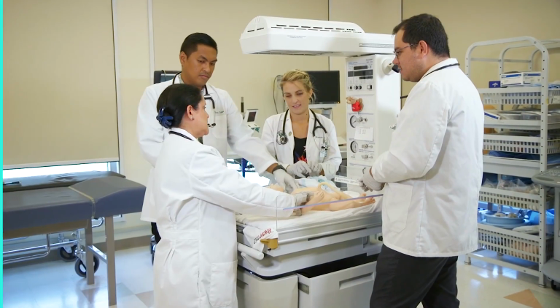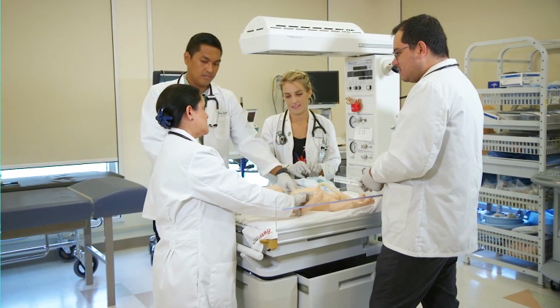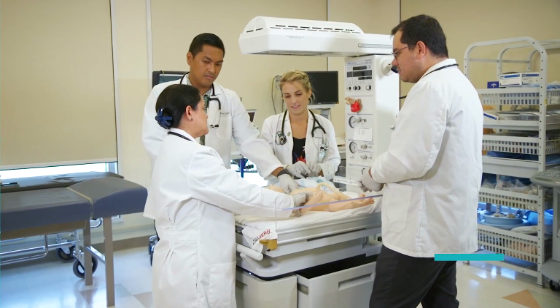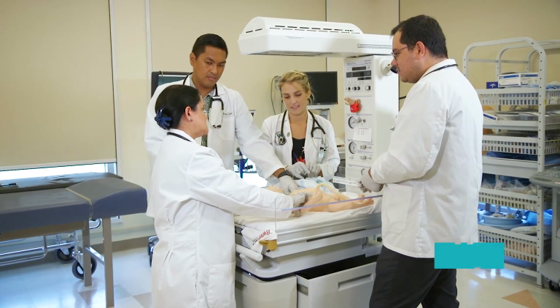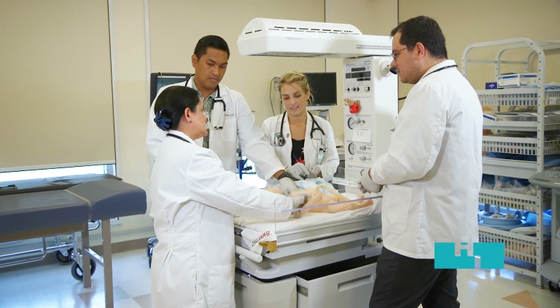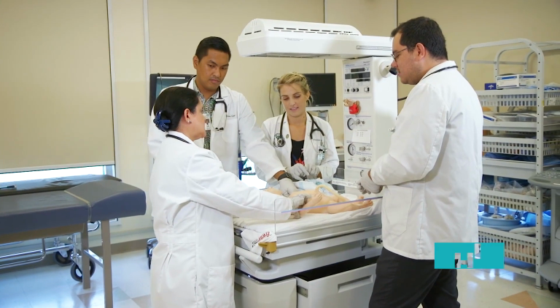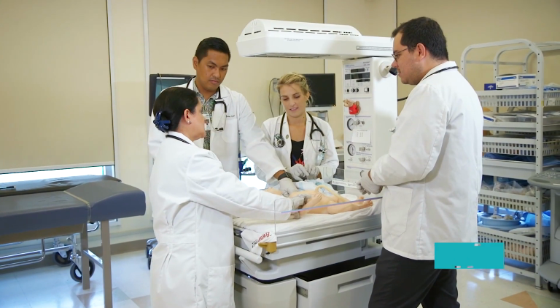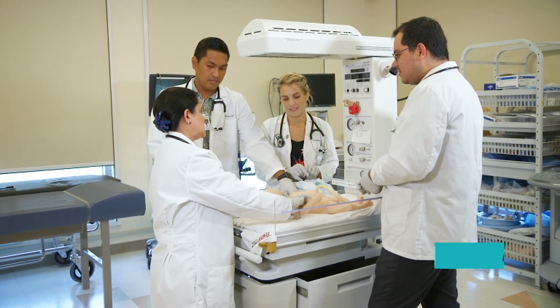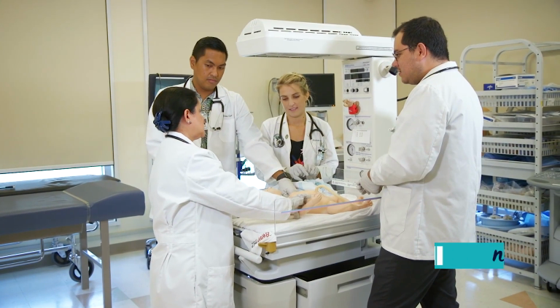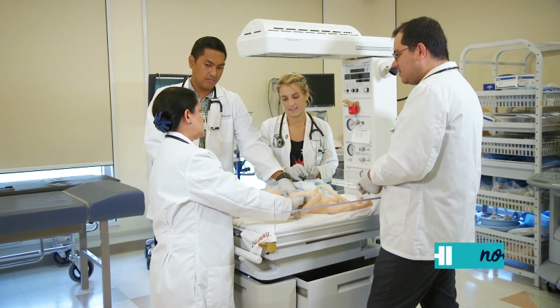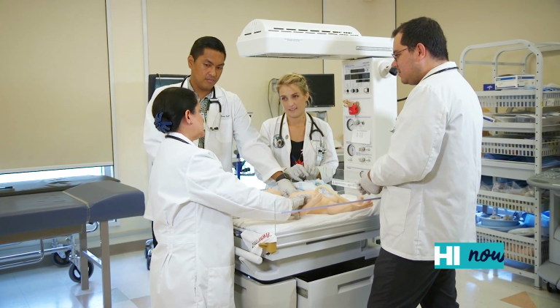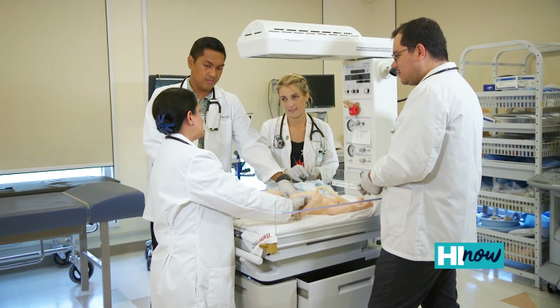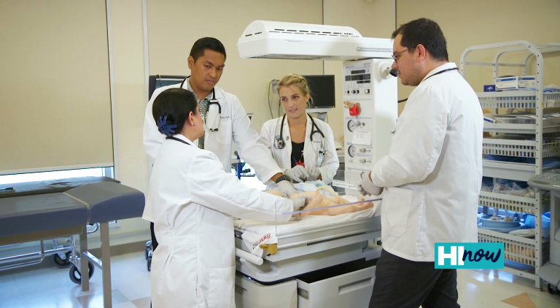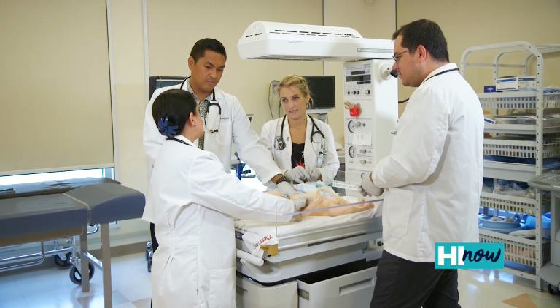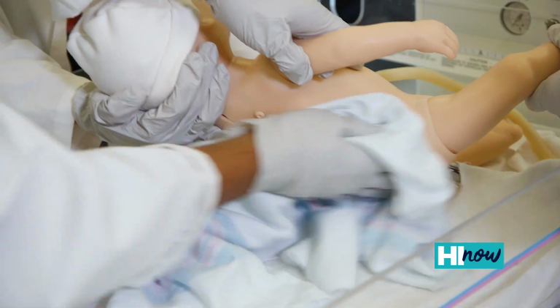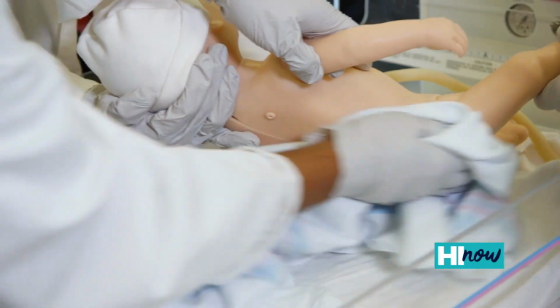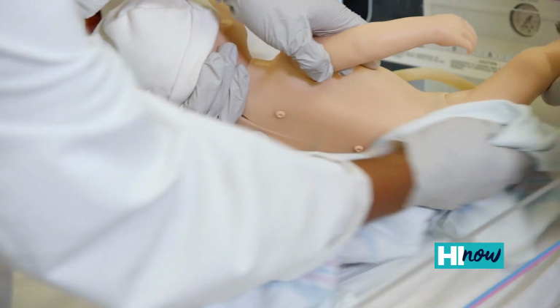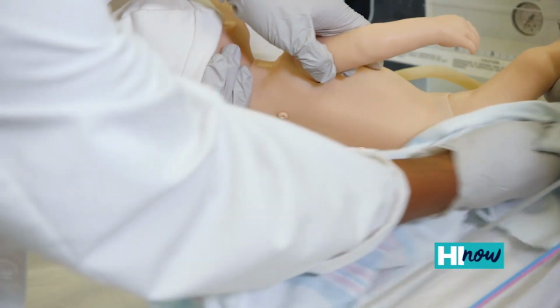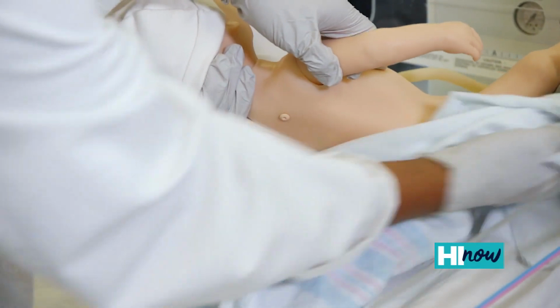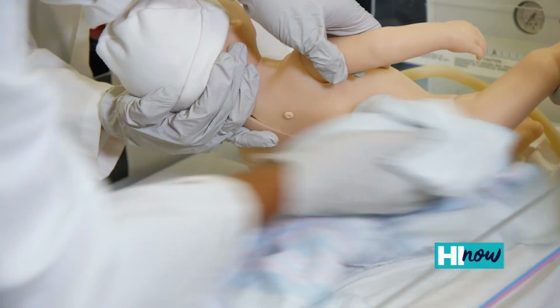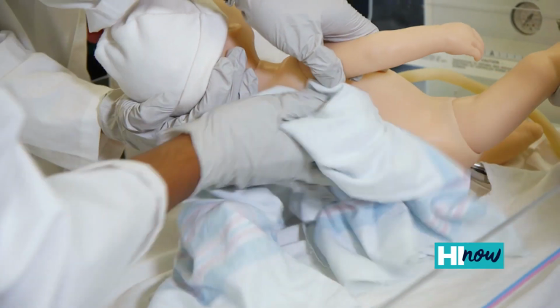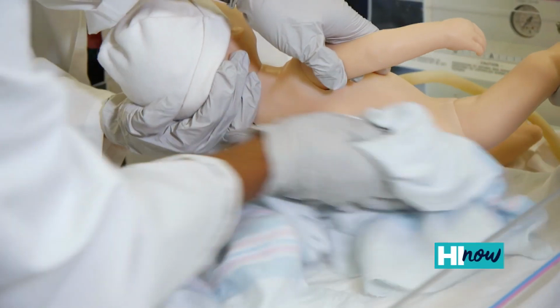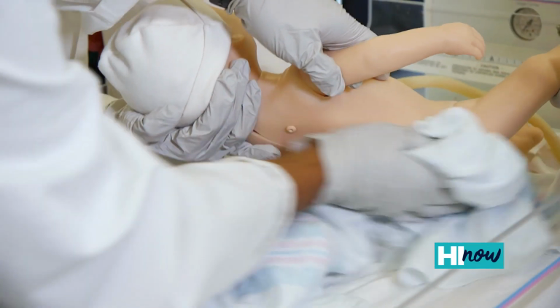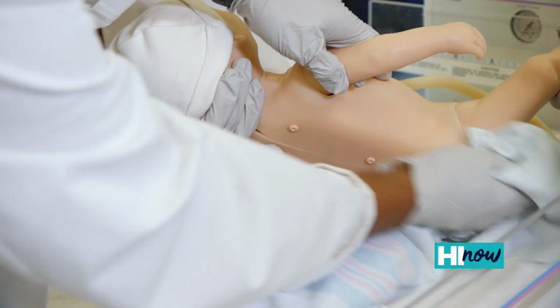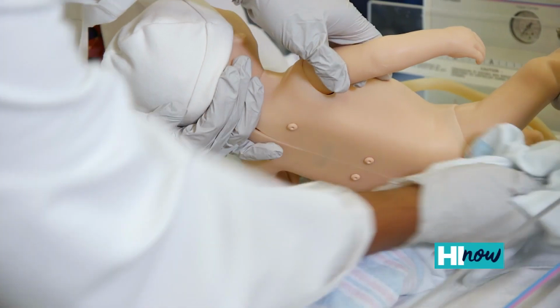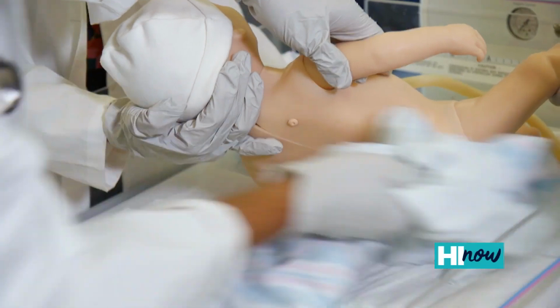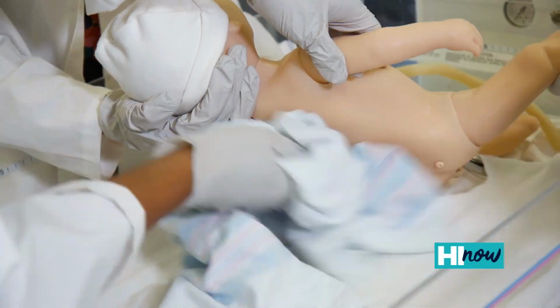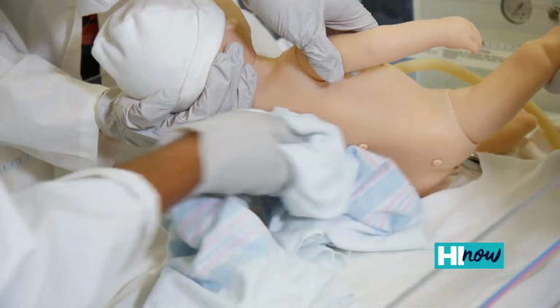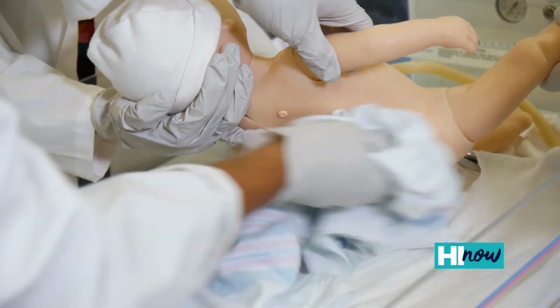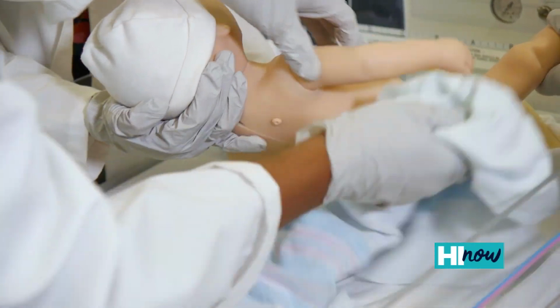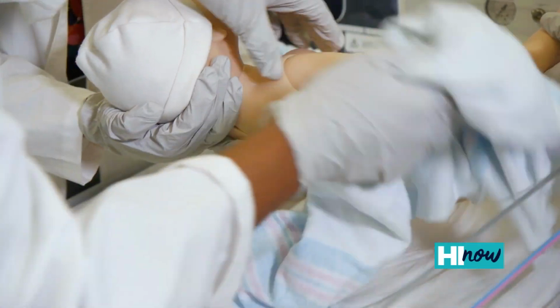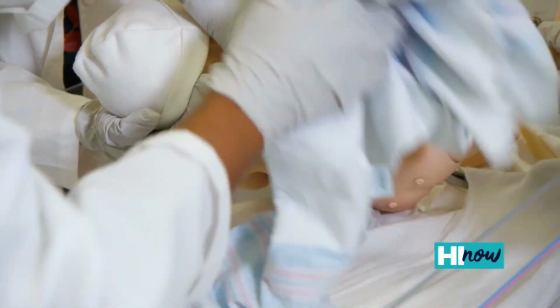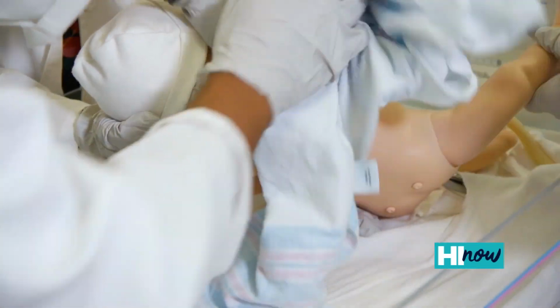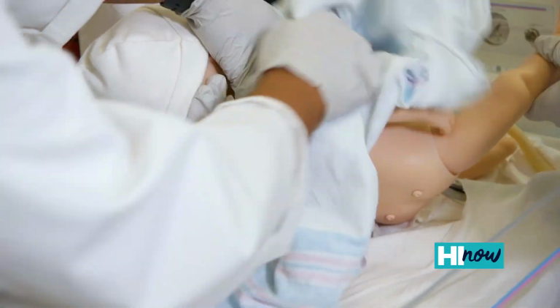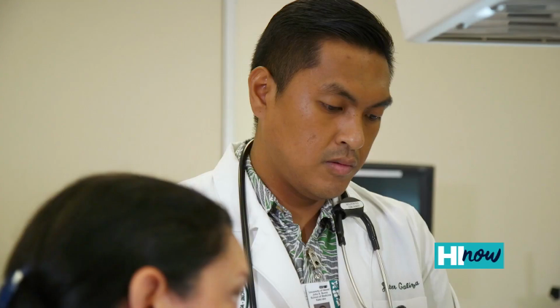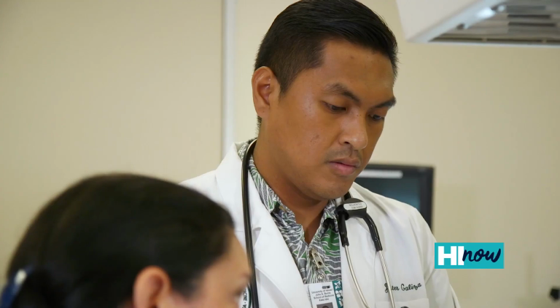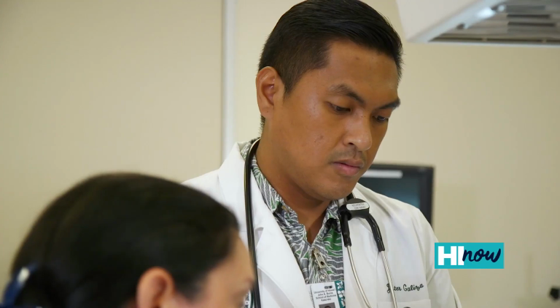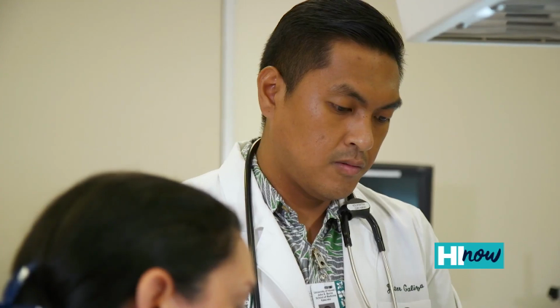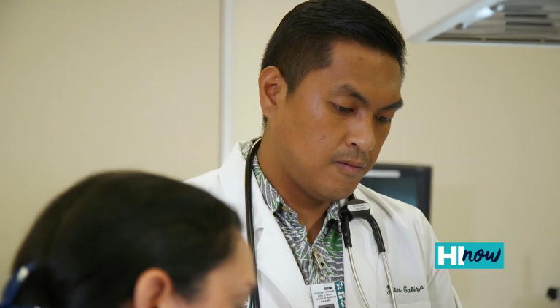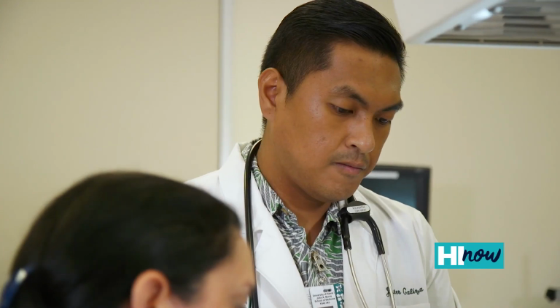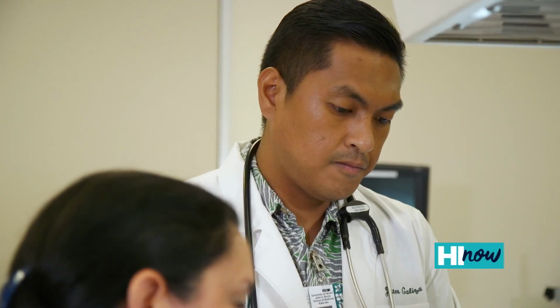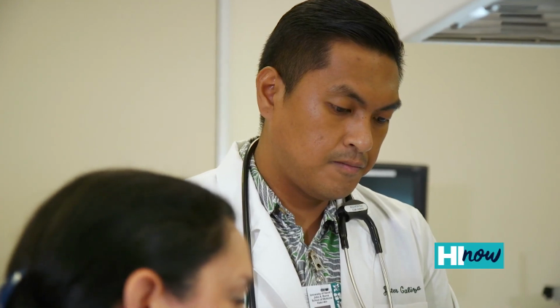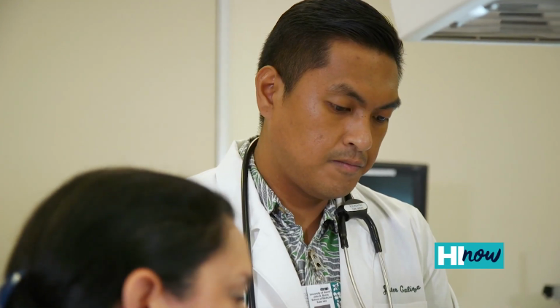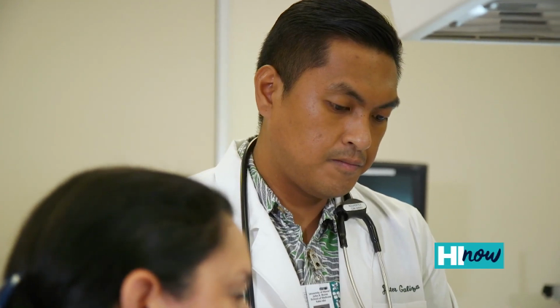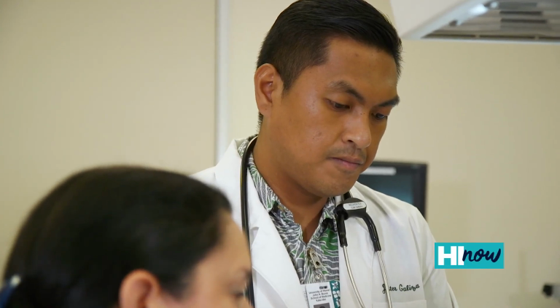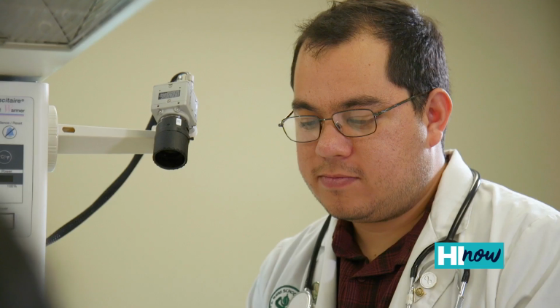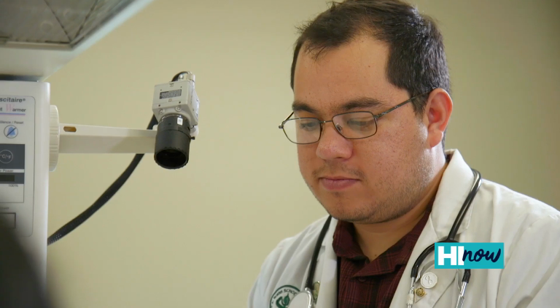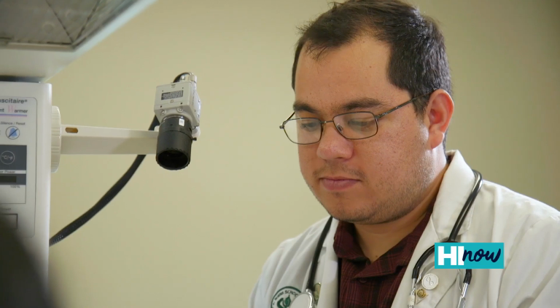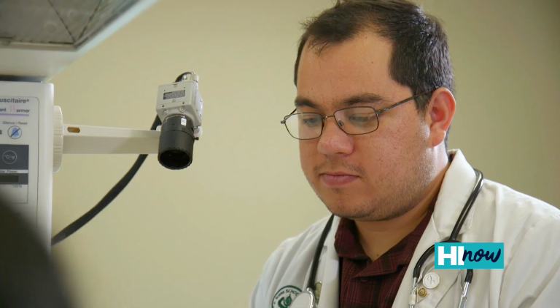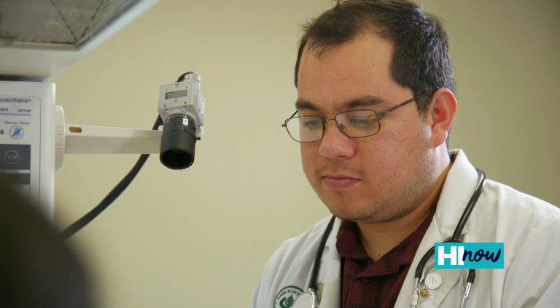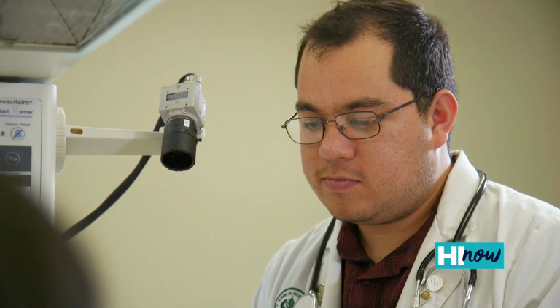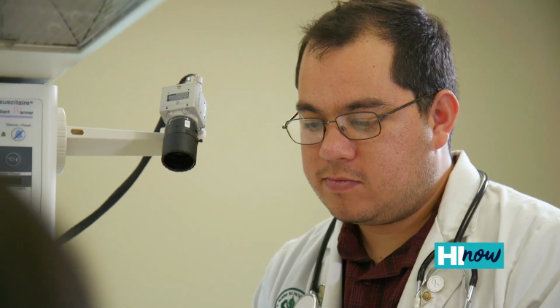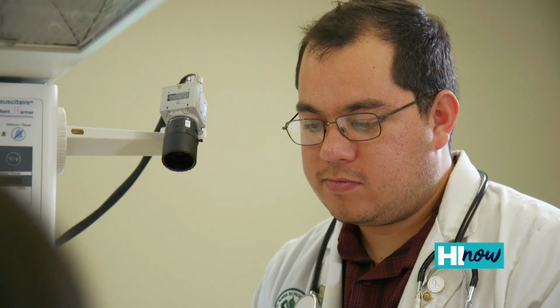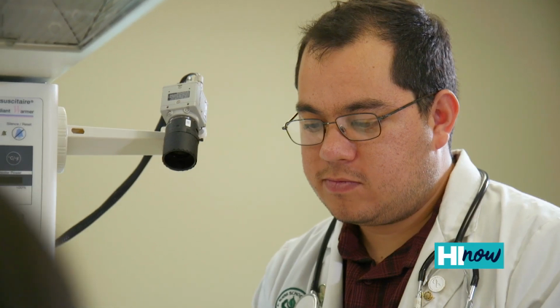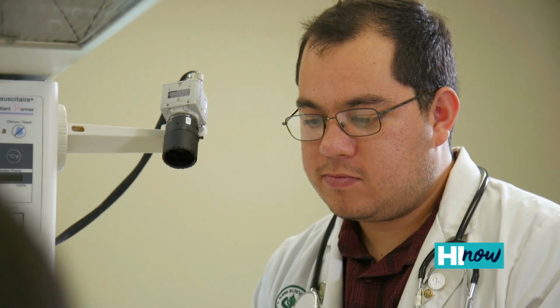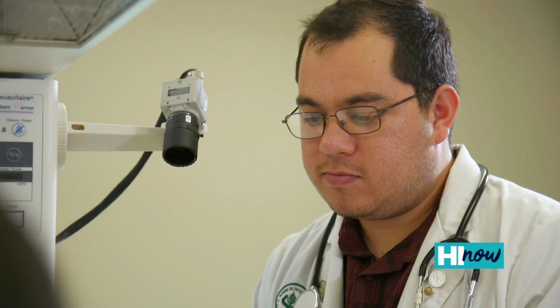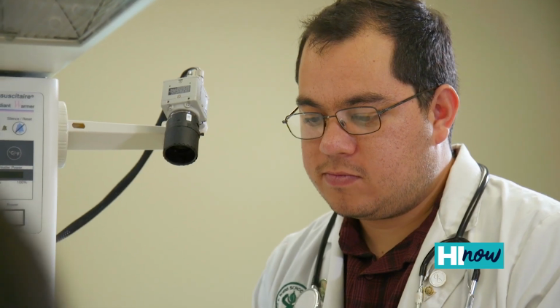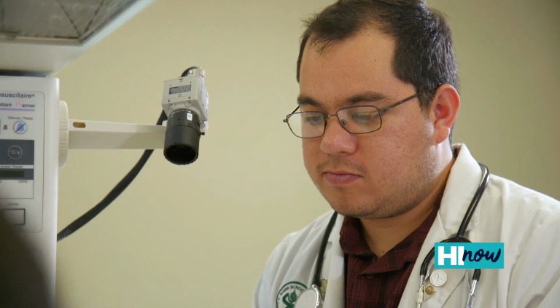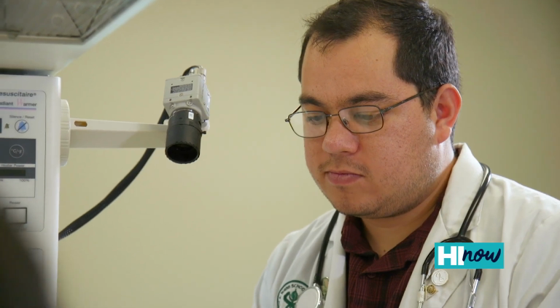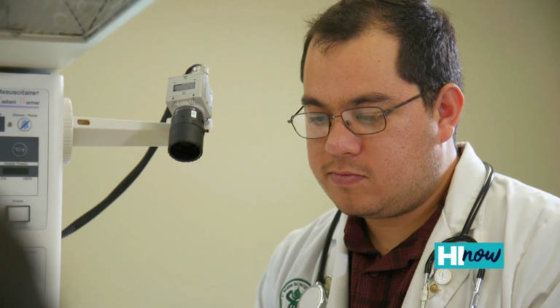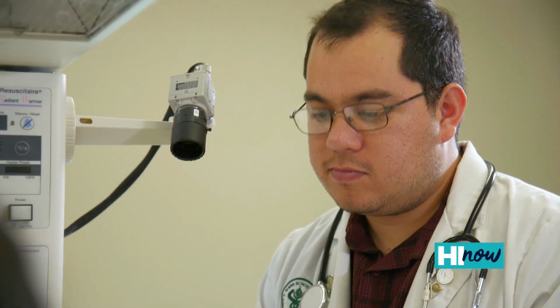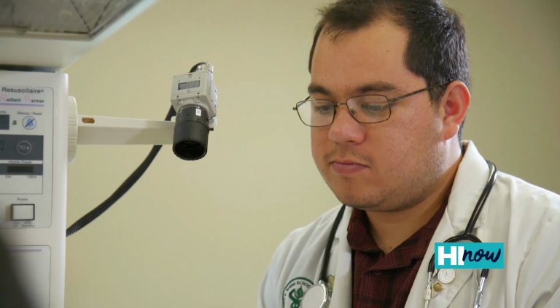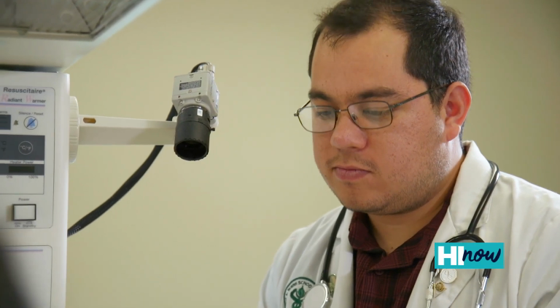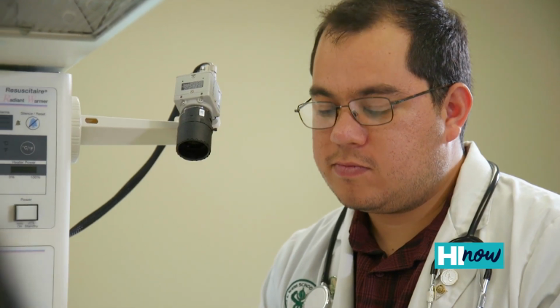It's important while you're drying to also rub kind of vigorously because that stimulates their breathing and everything.